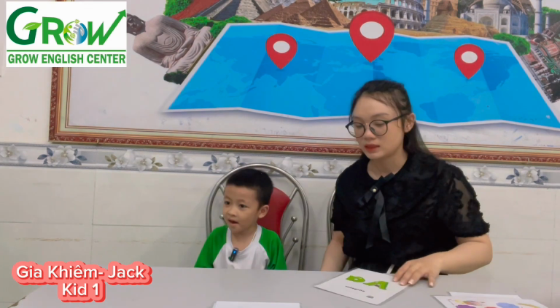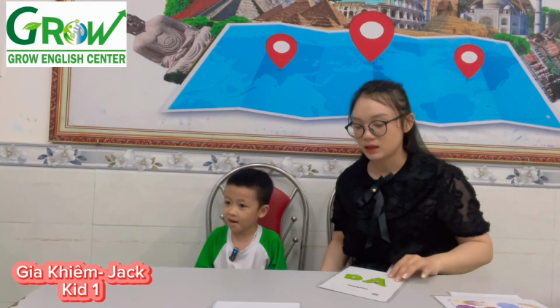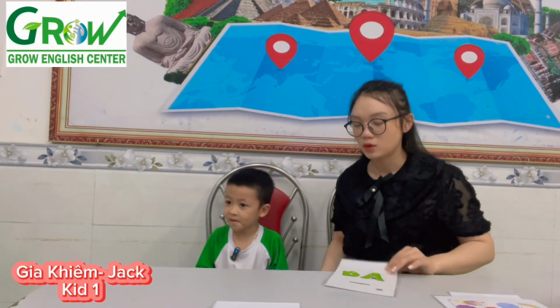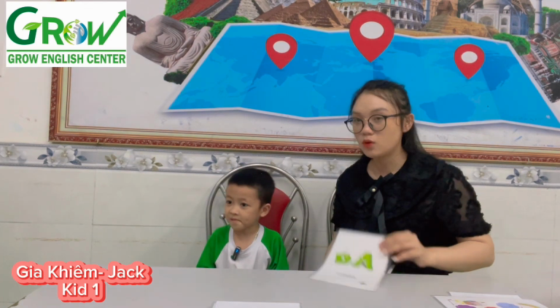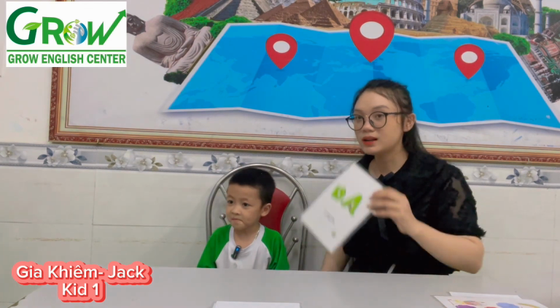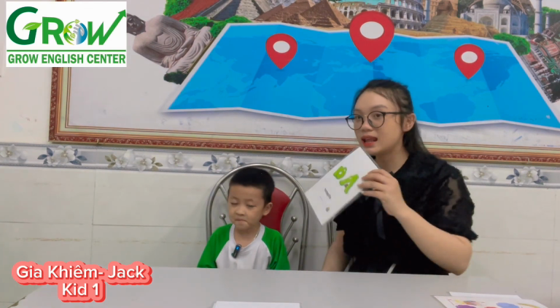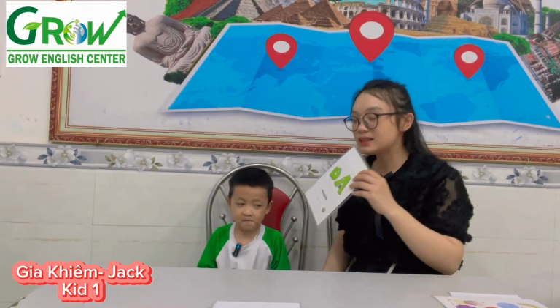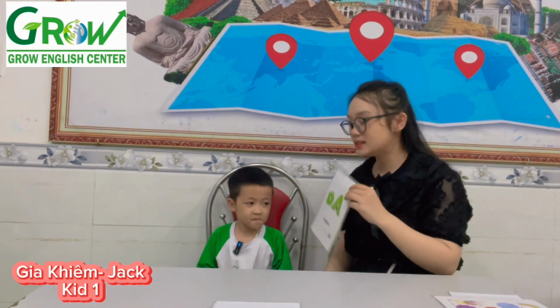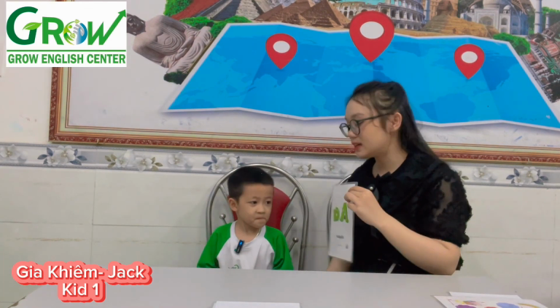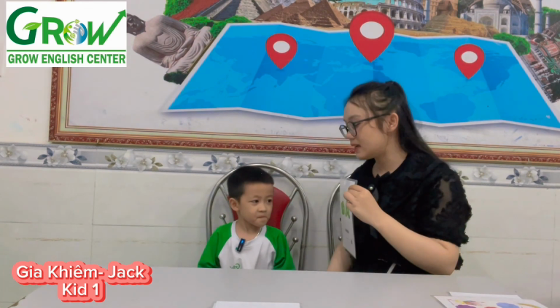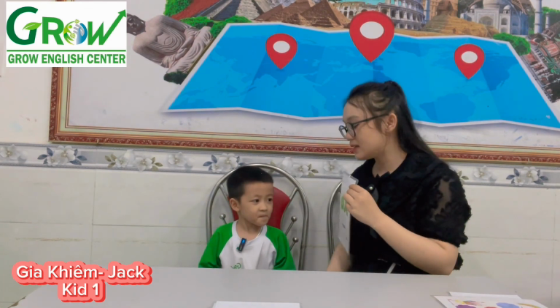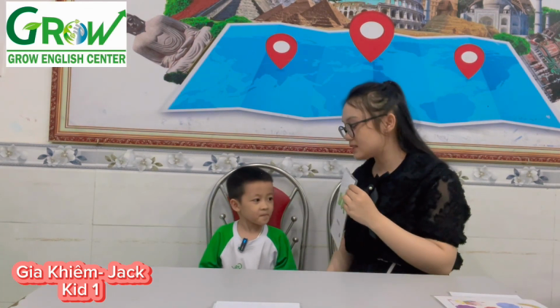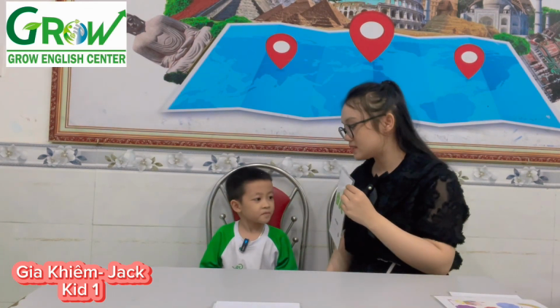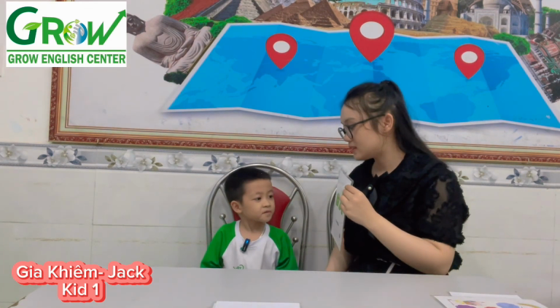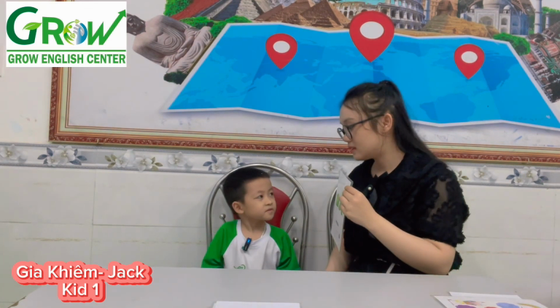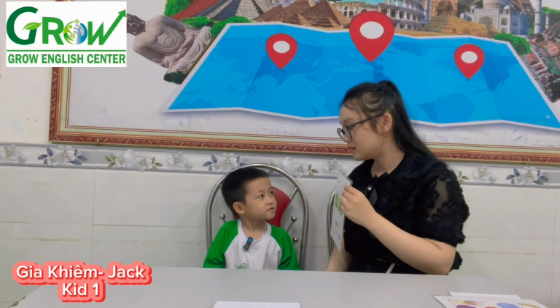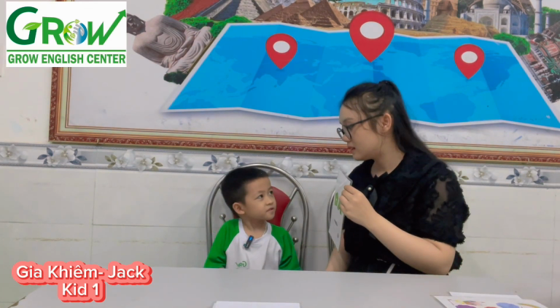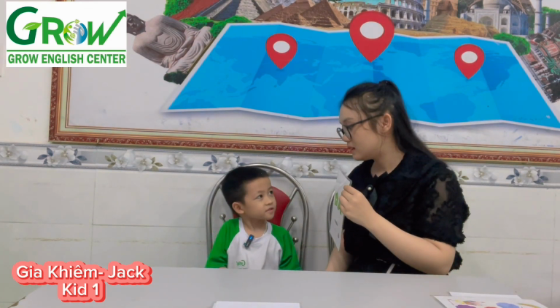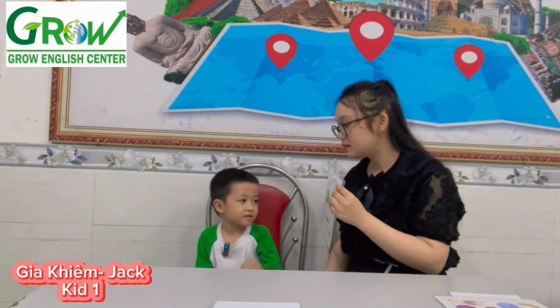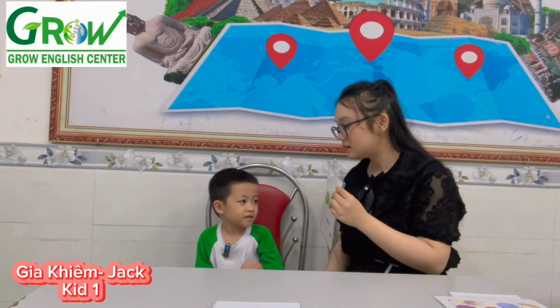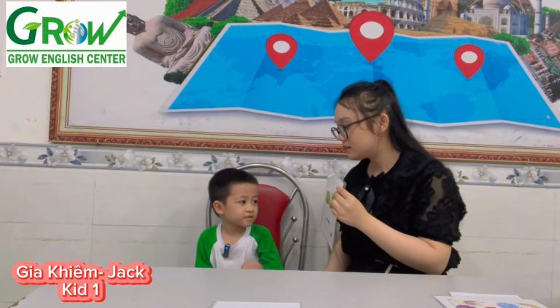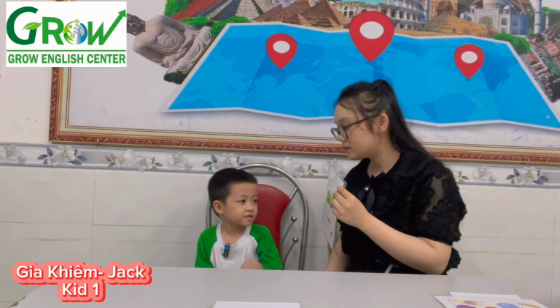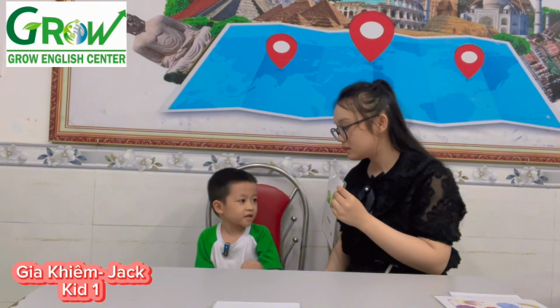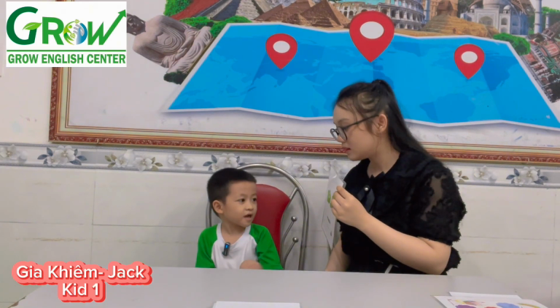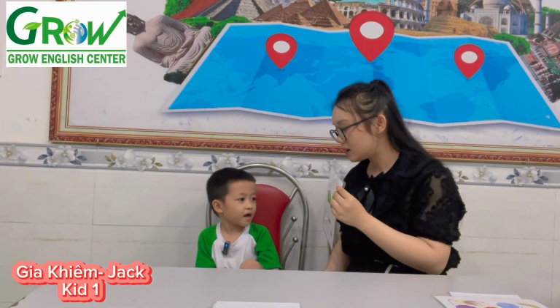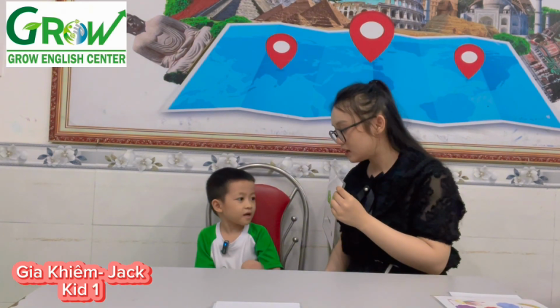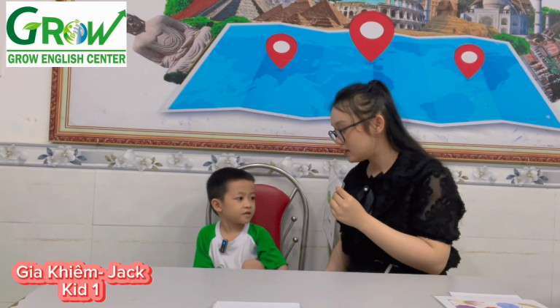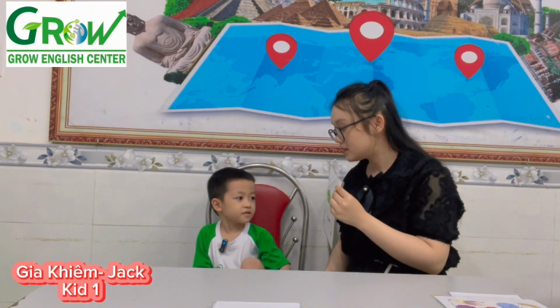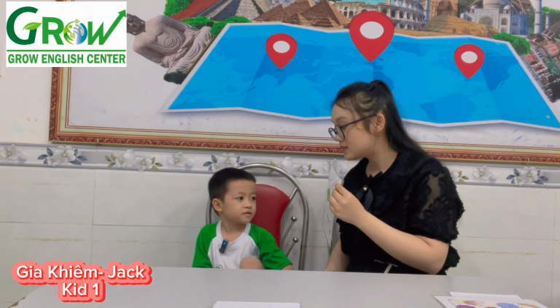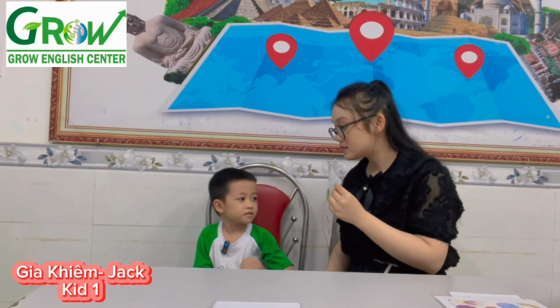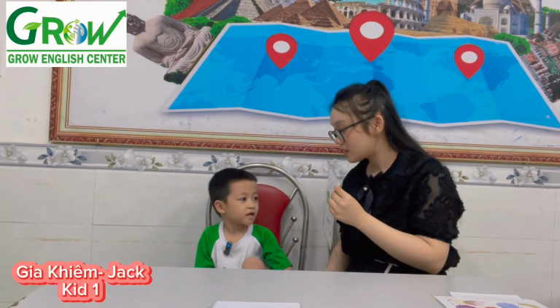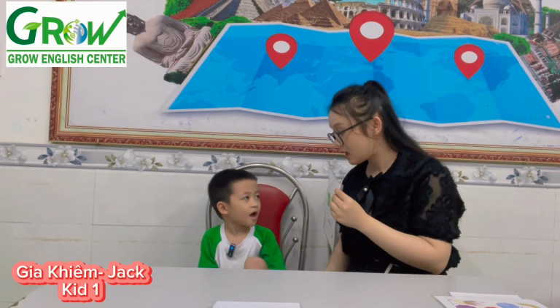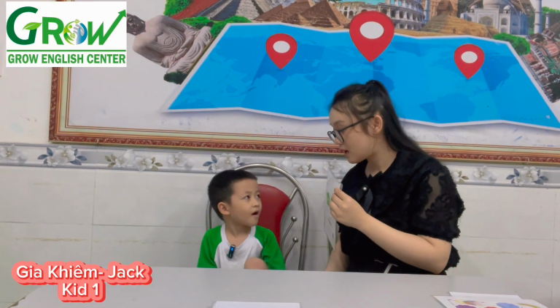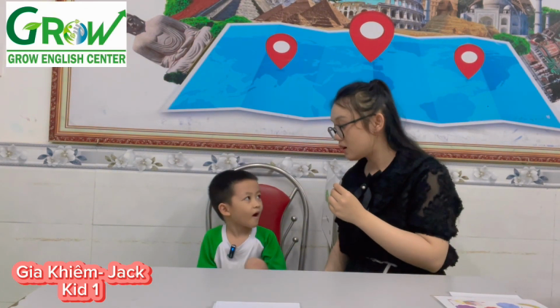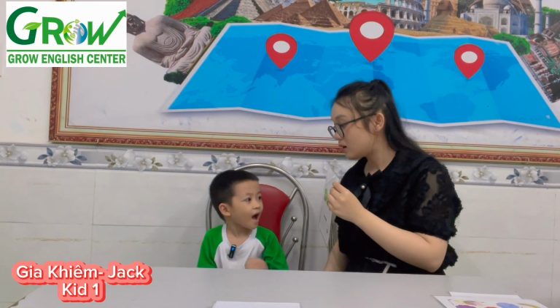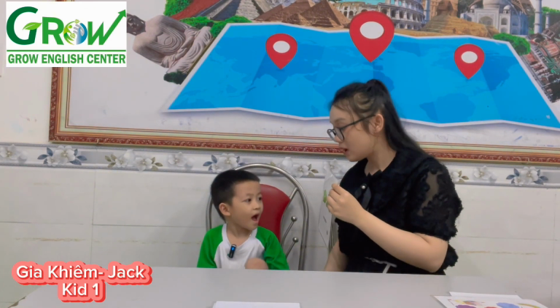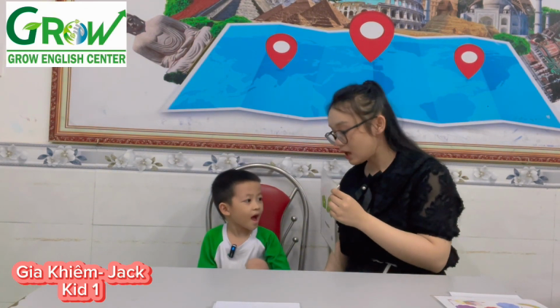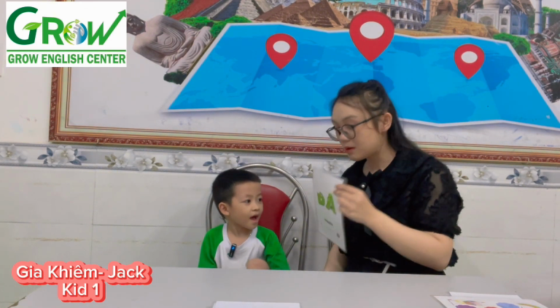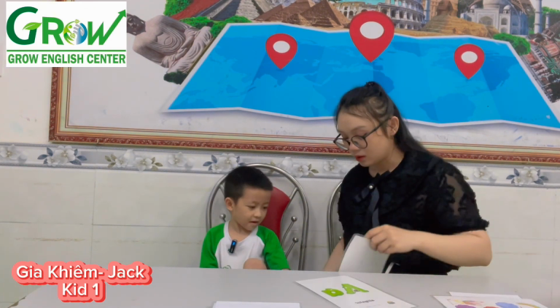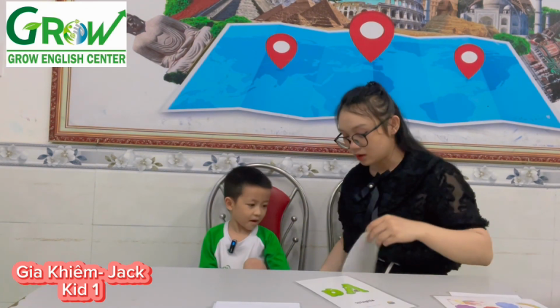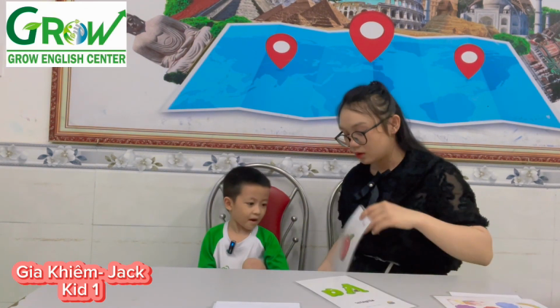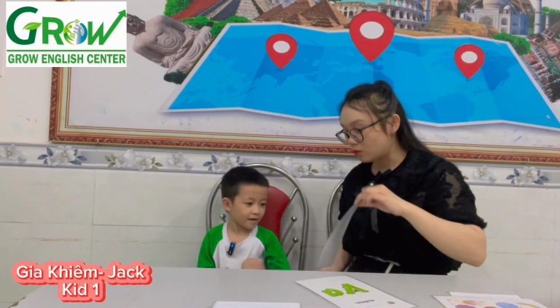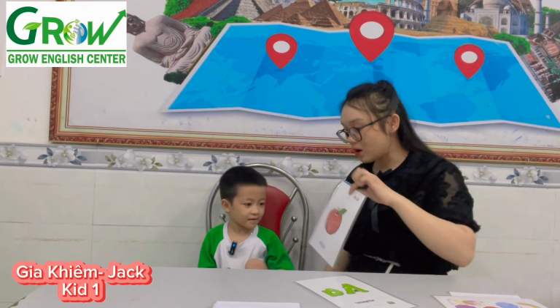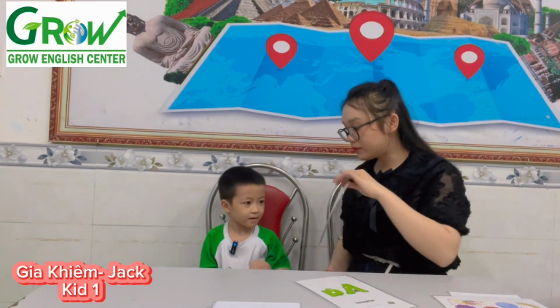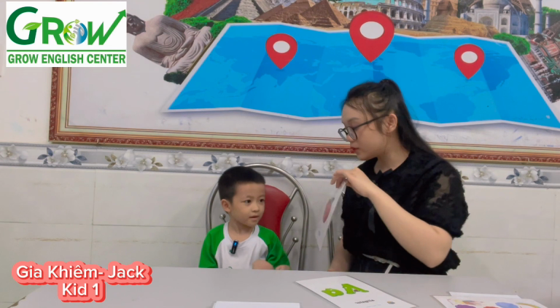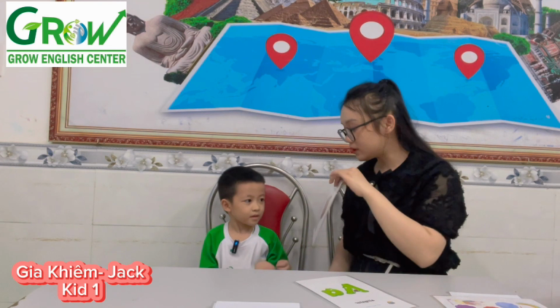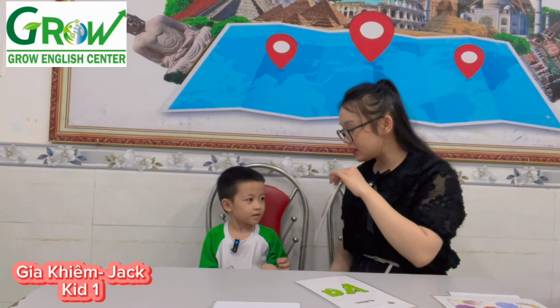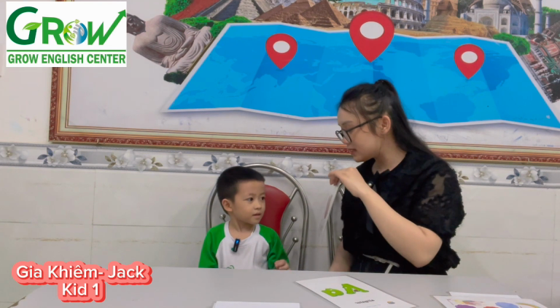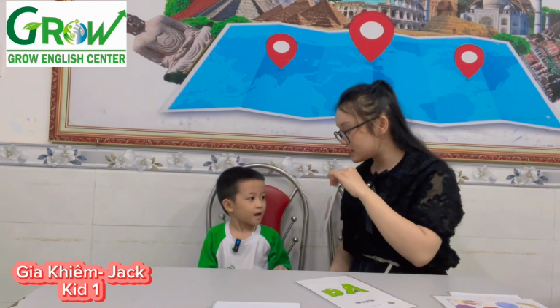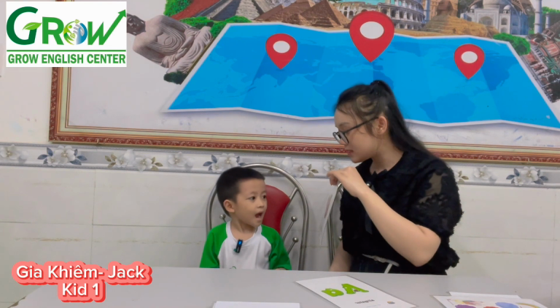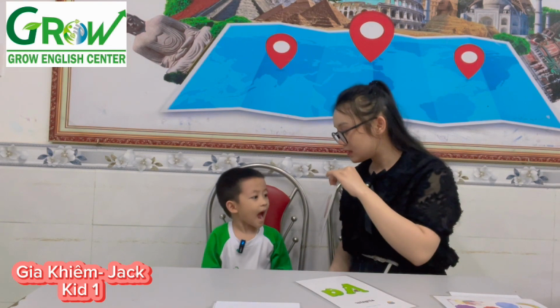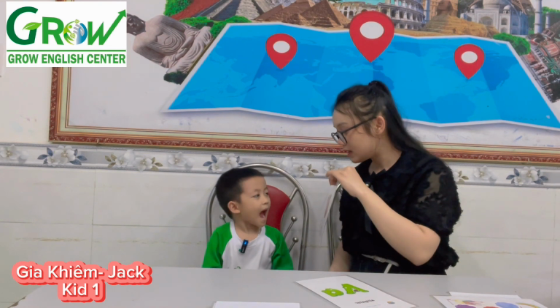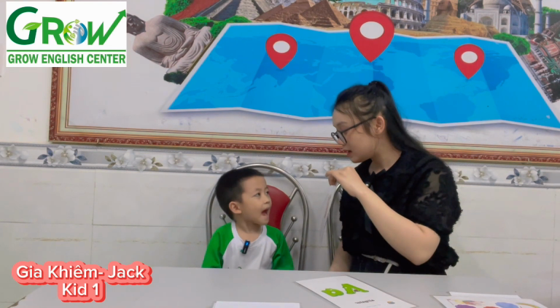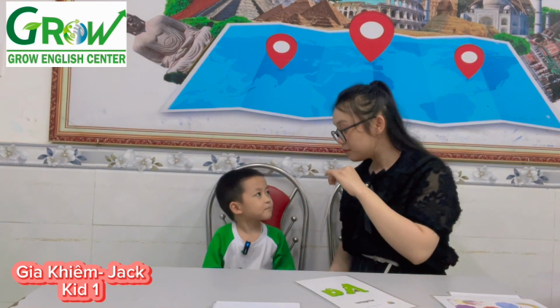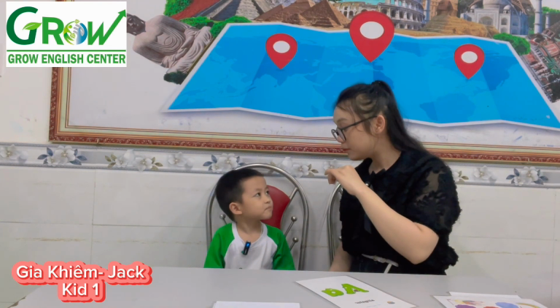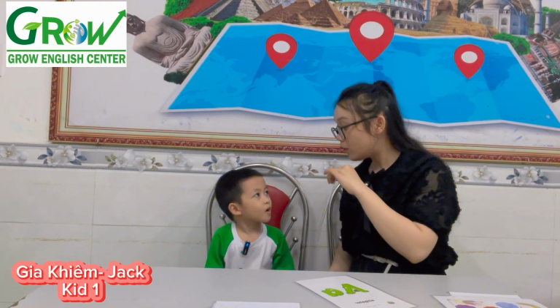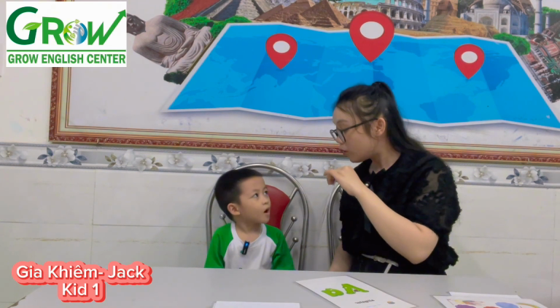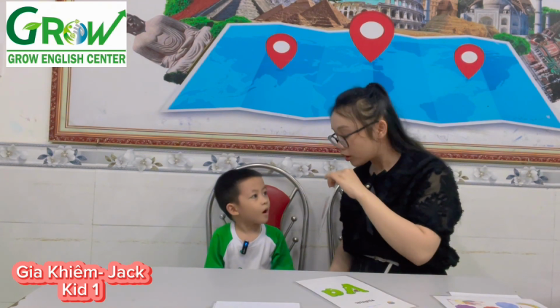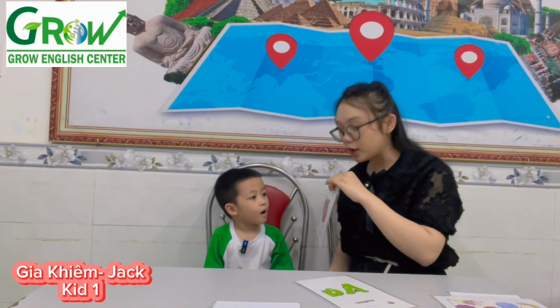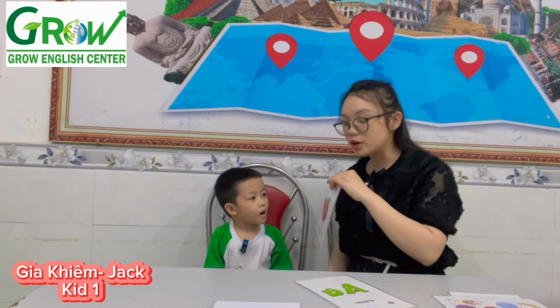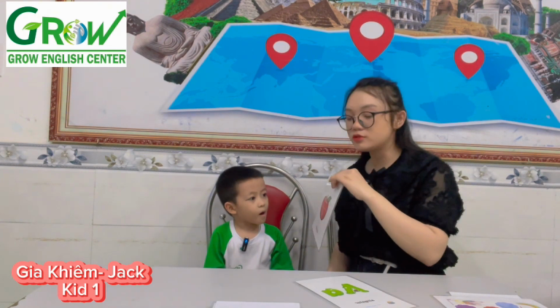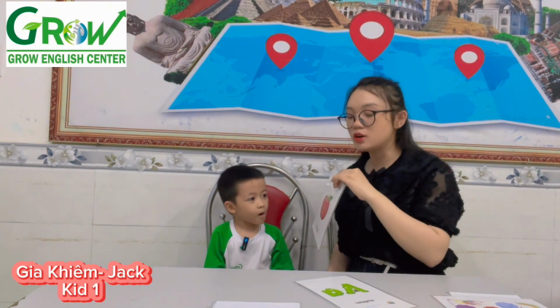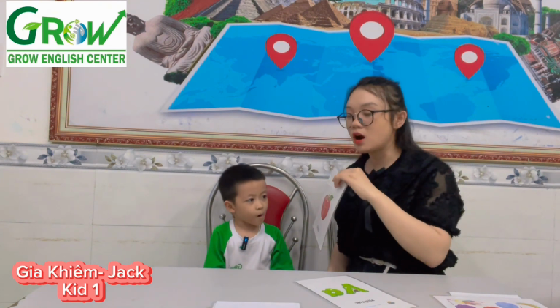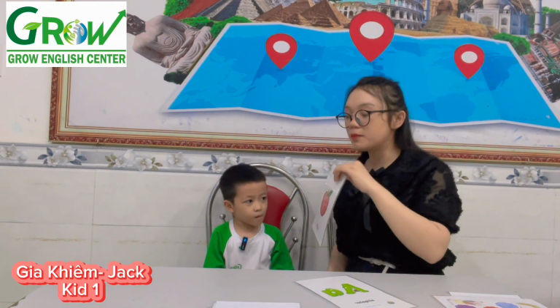What would you eat? I'd like to eat an apple. What would you eat? Apple. Good job.